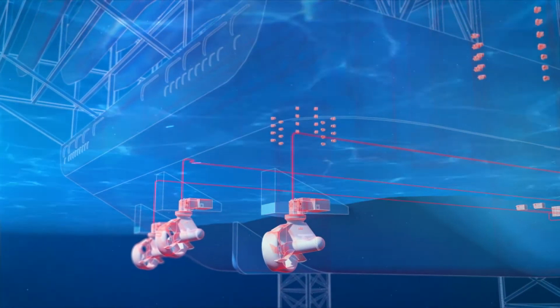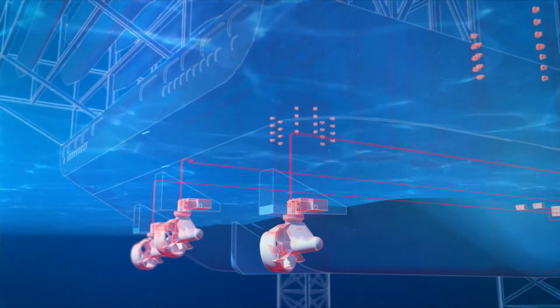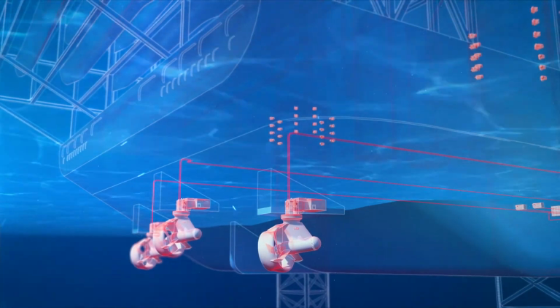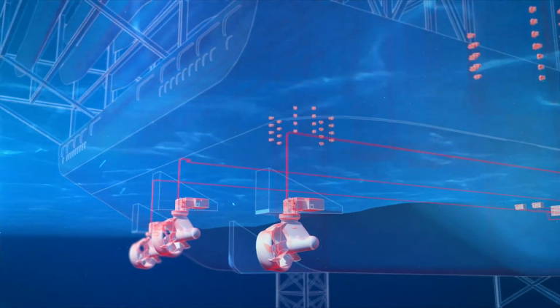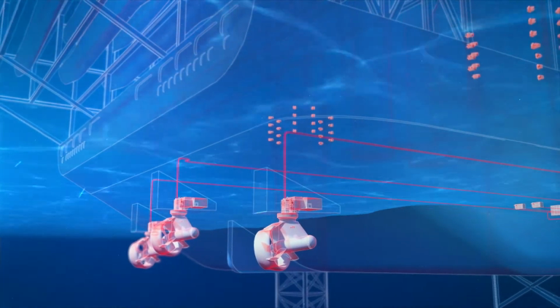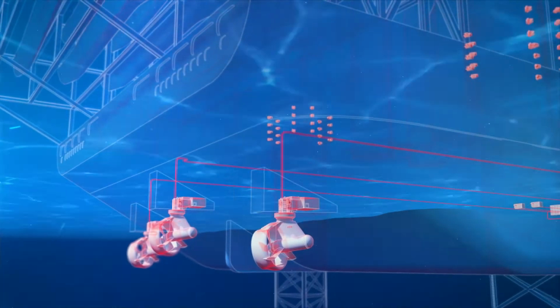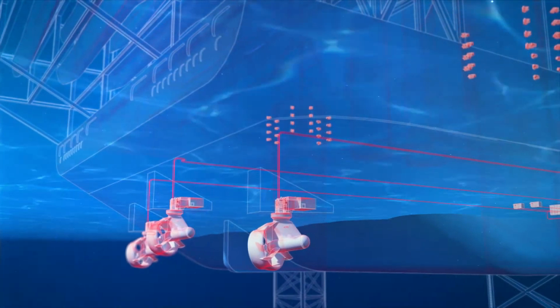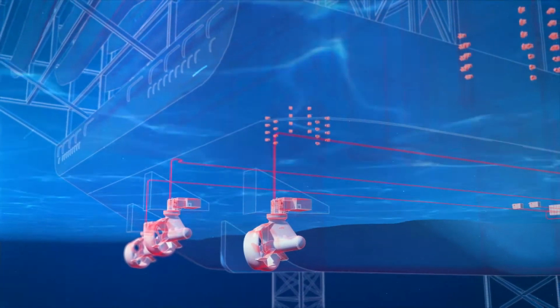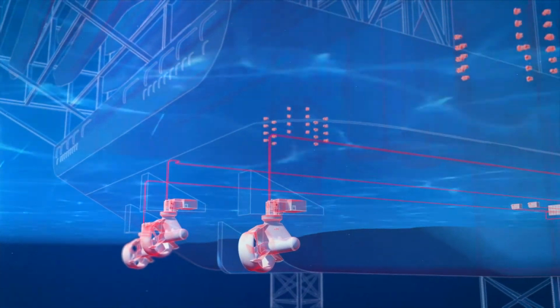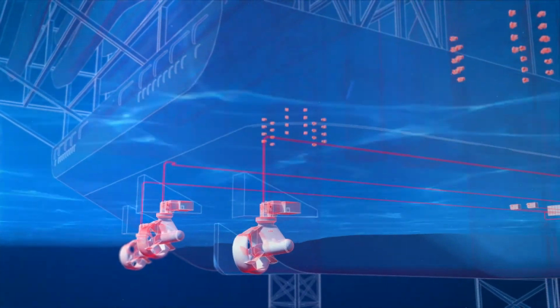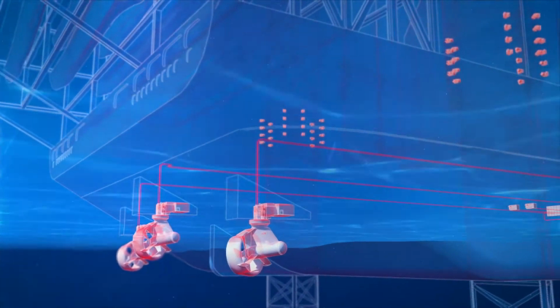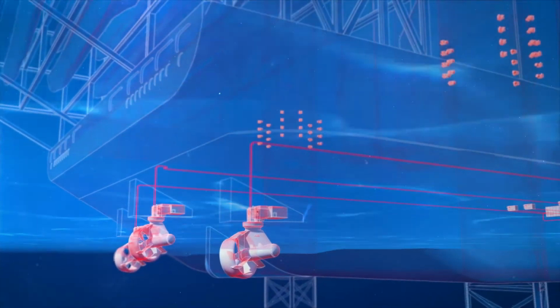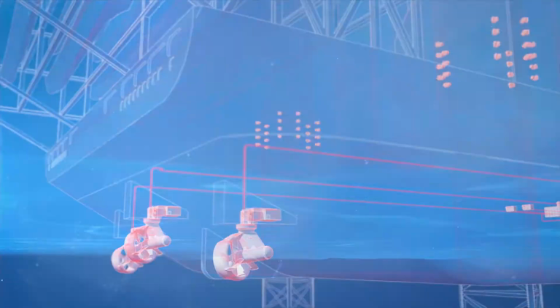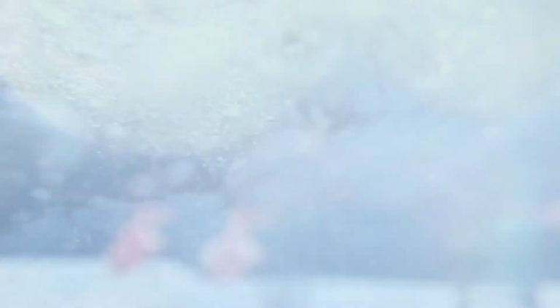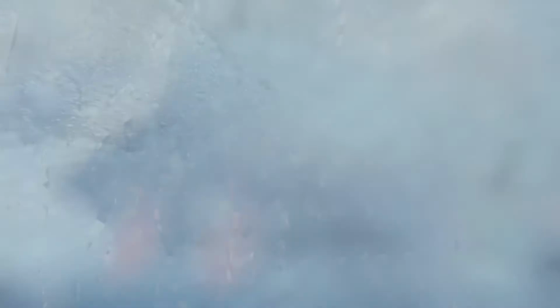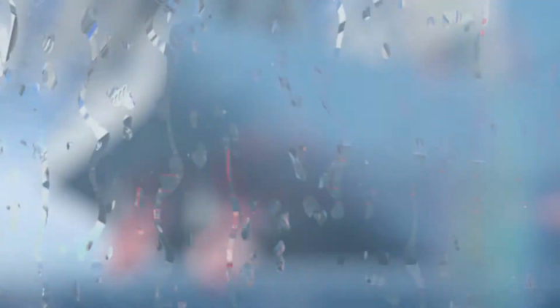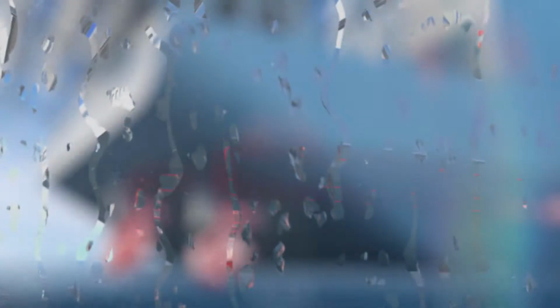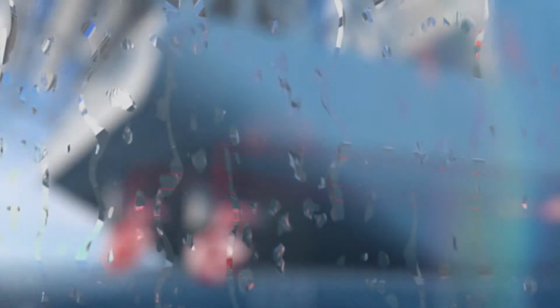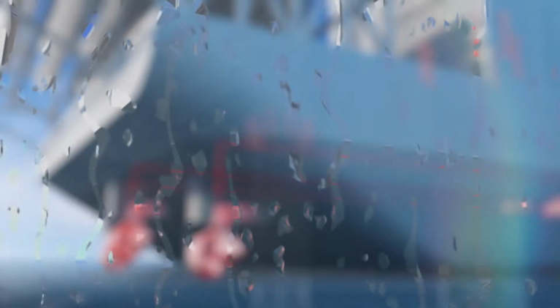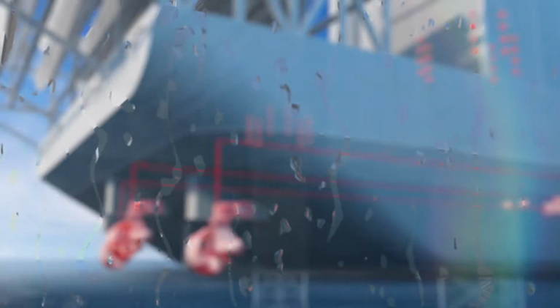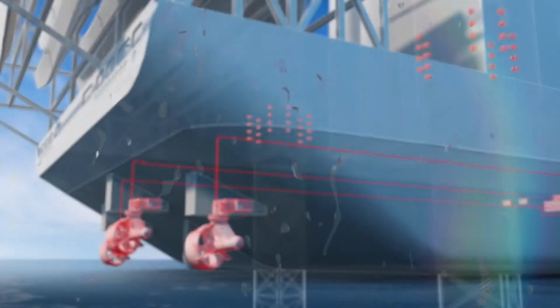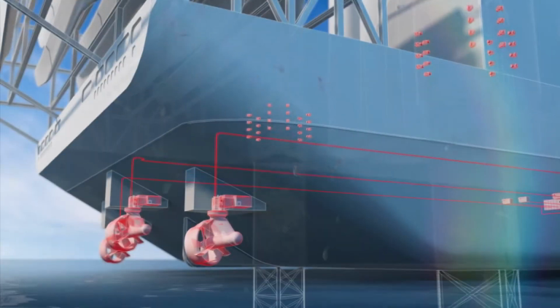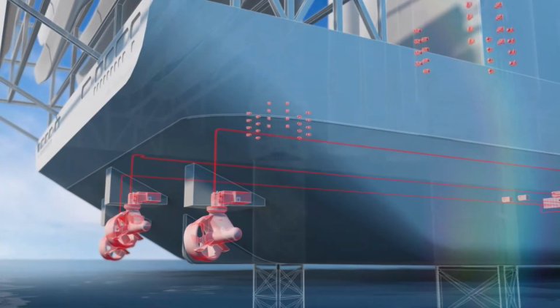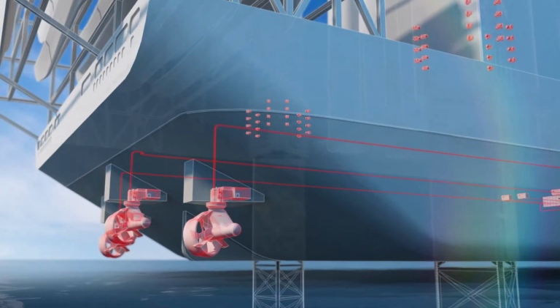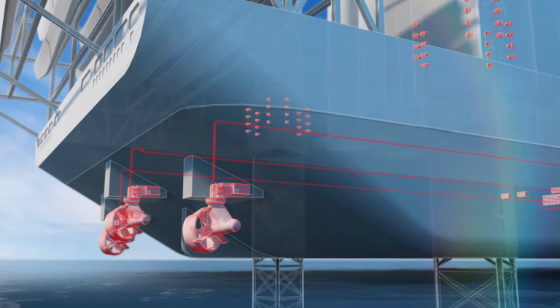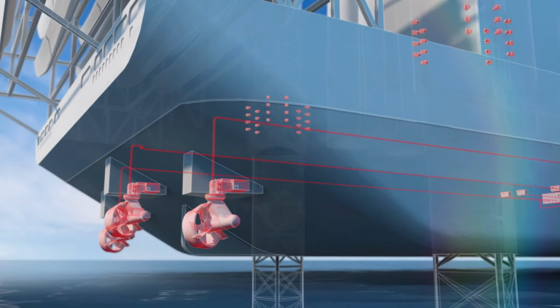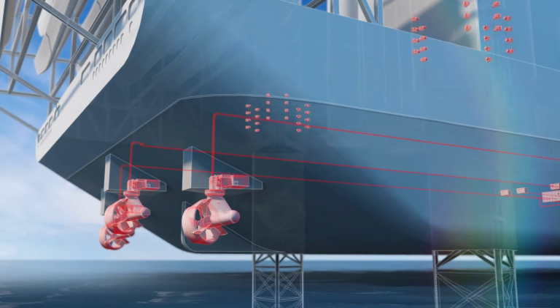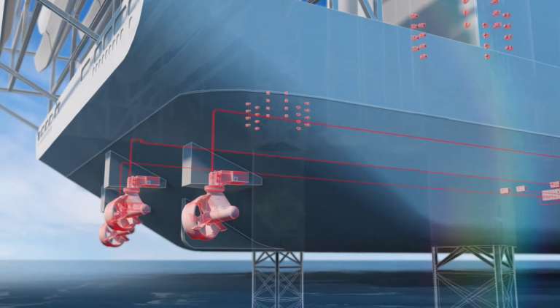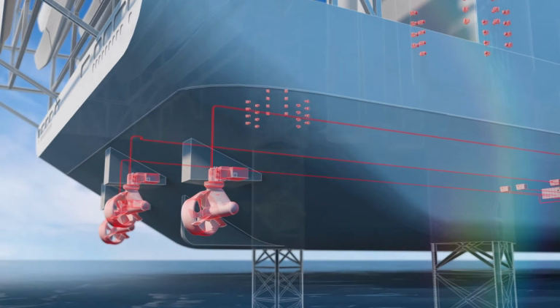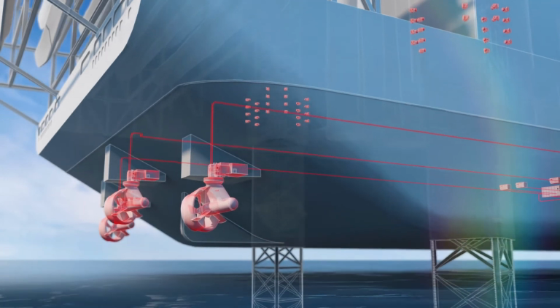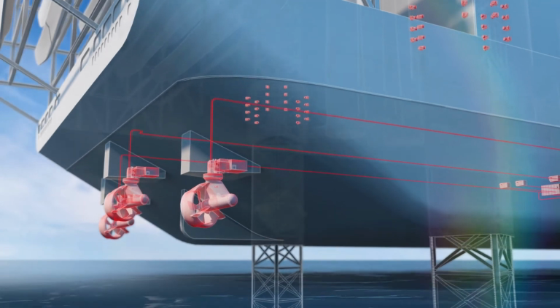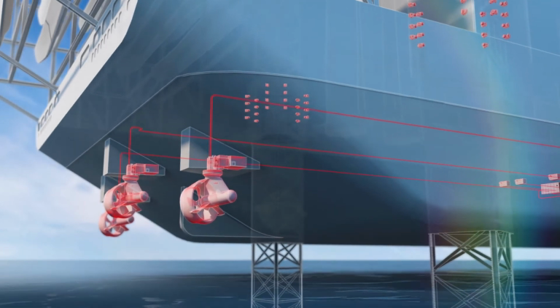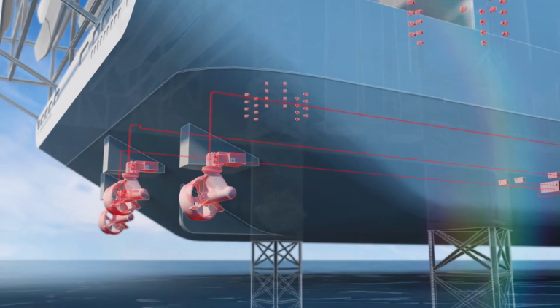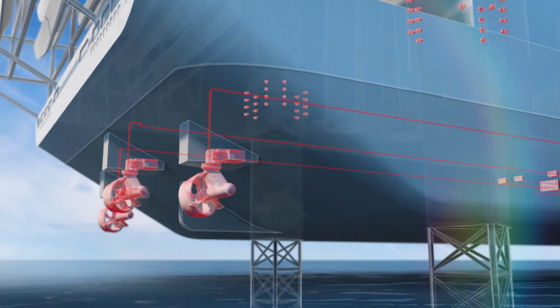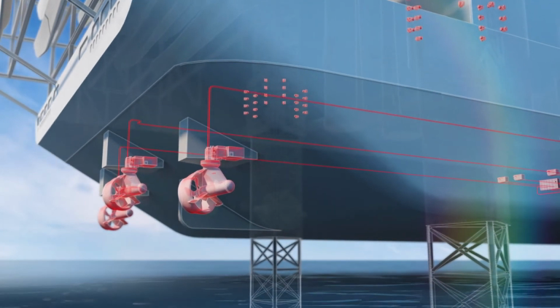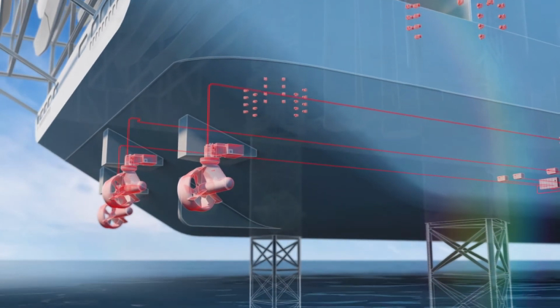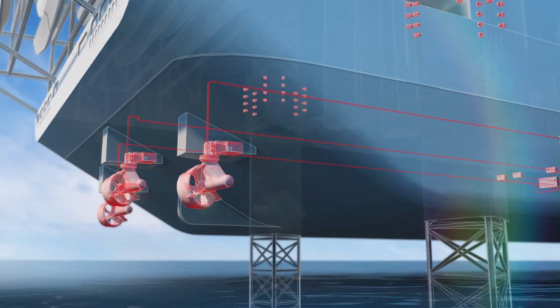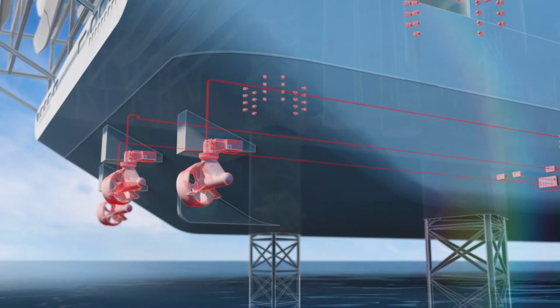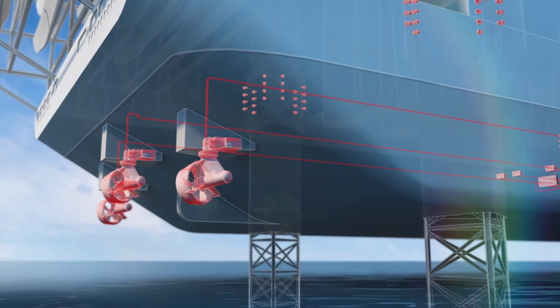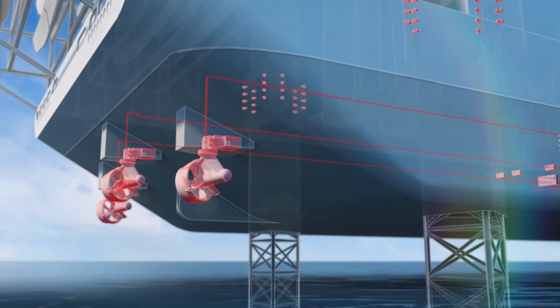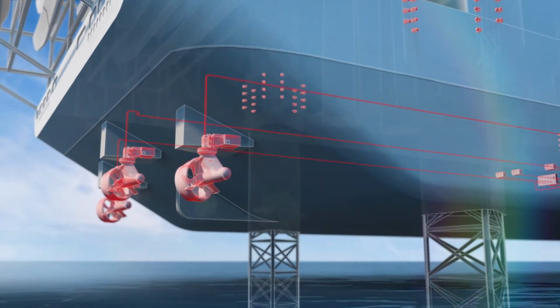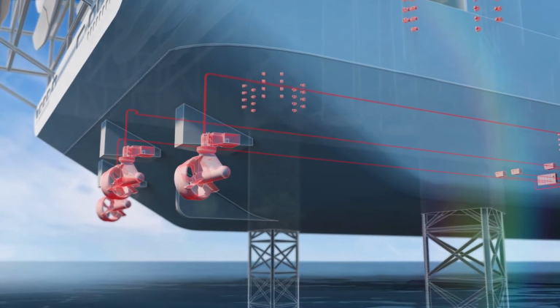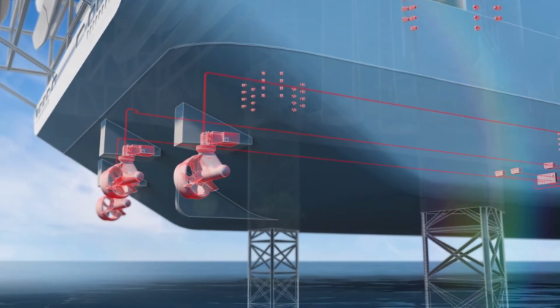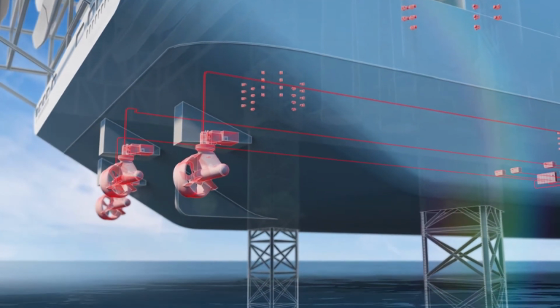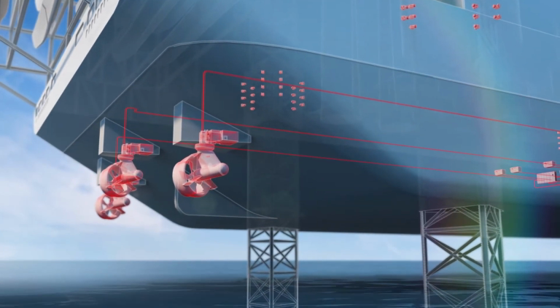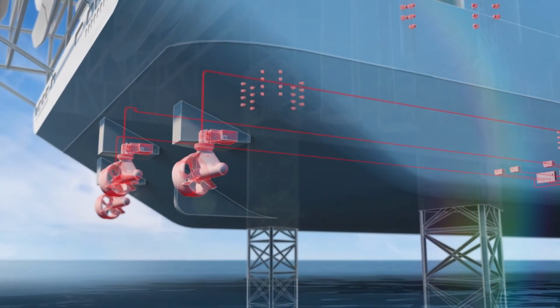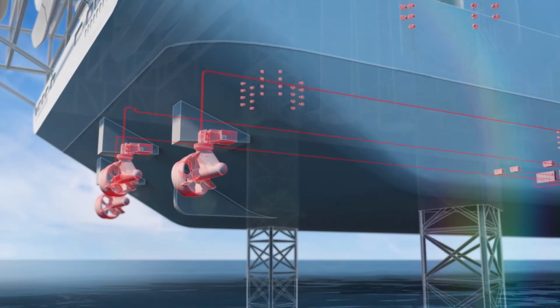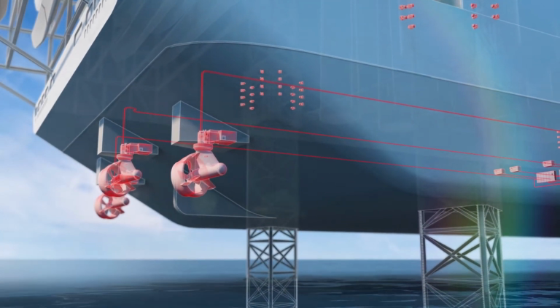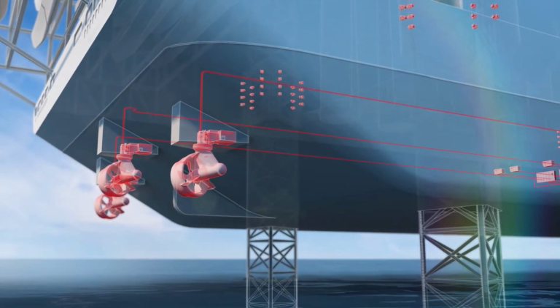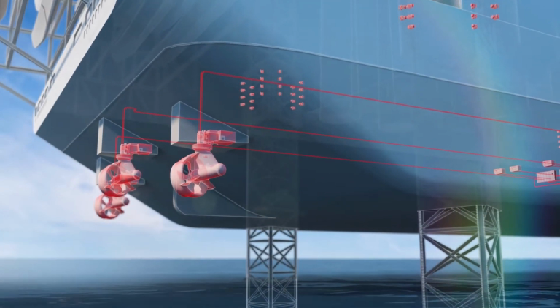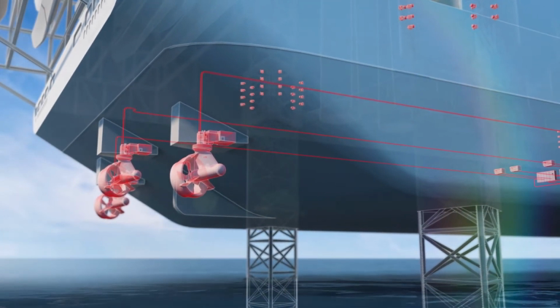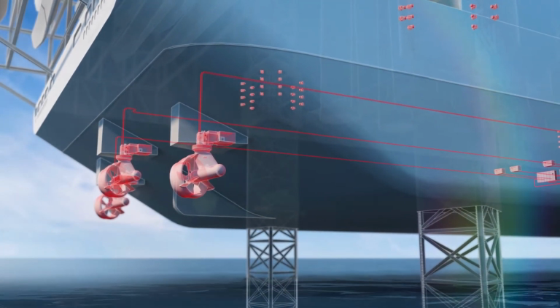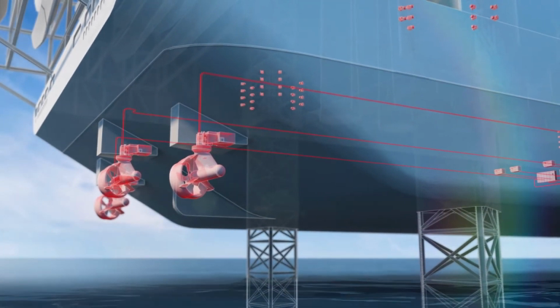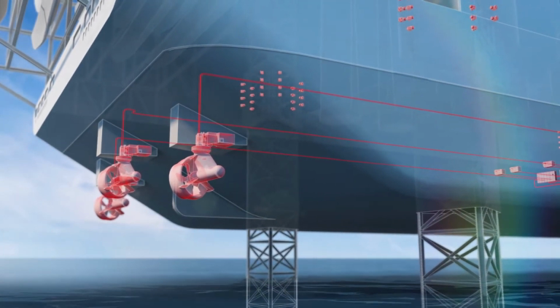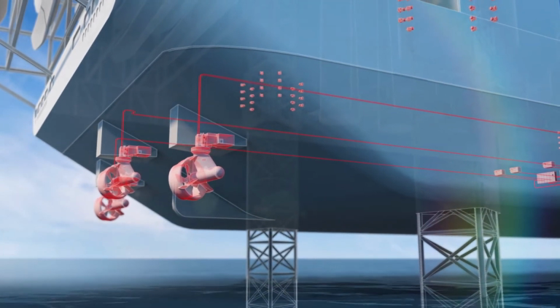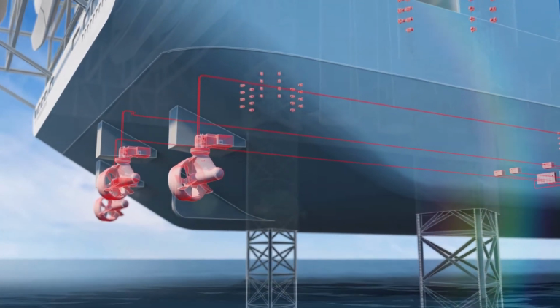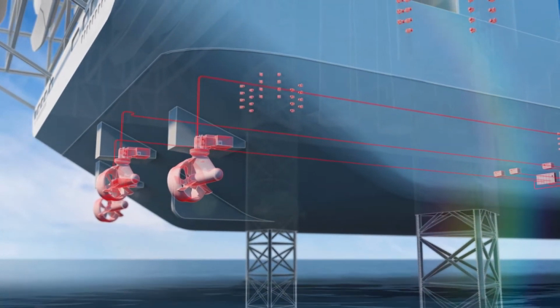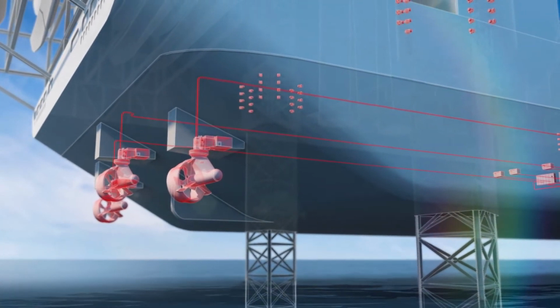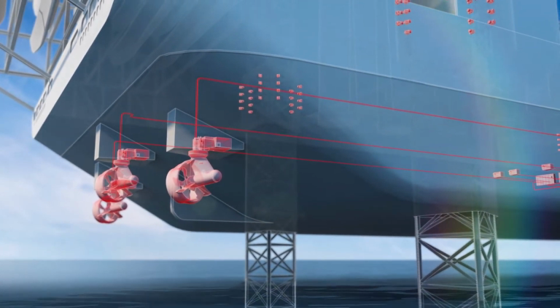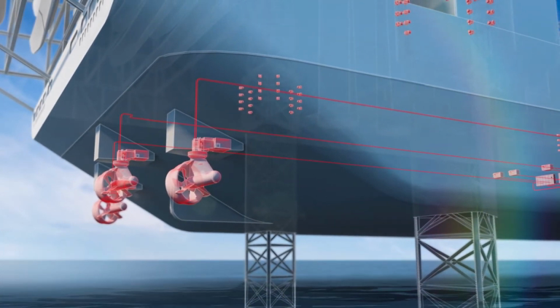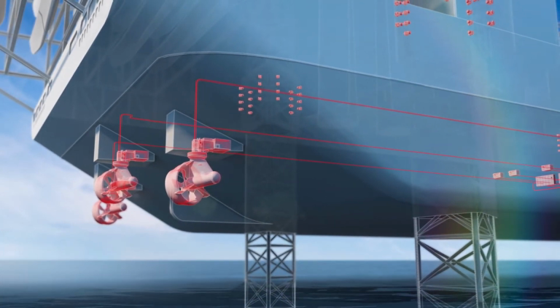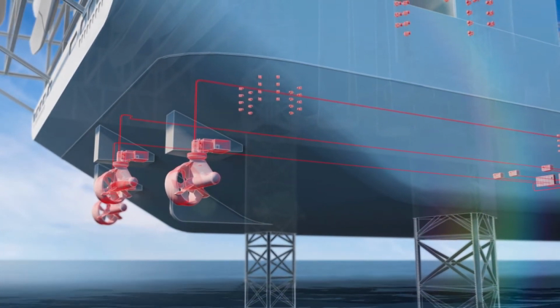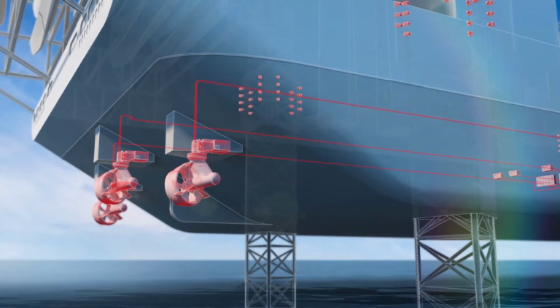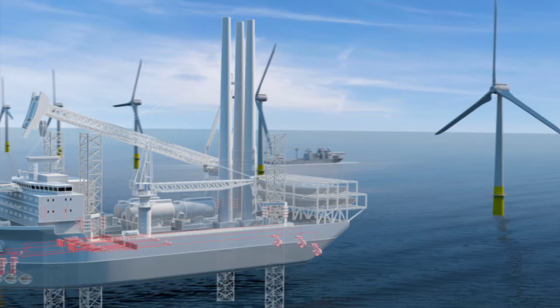Everything they need to deliver the power, flexibility and manoeuvrability required for safe and efficient operations.